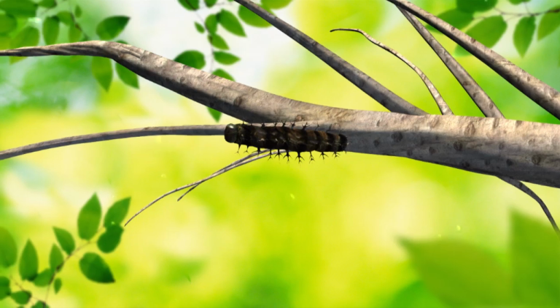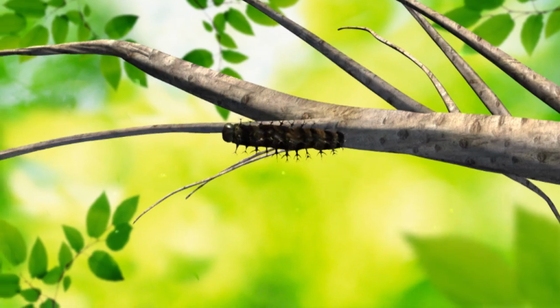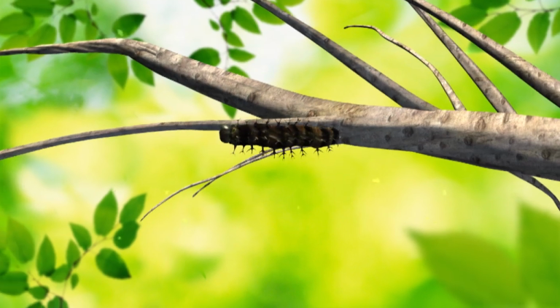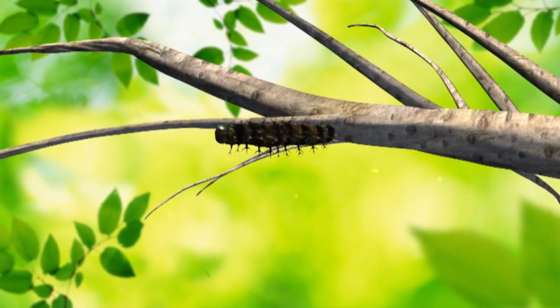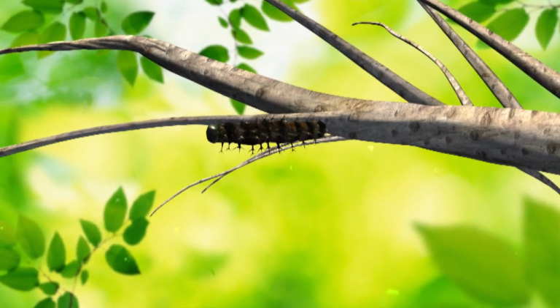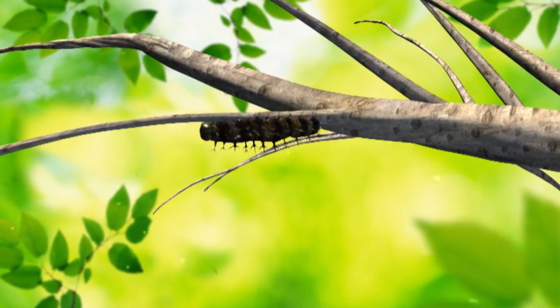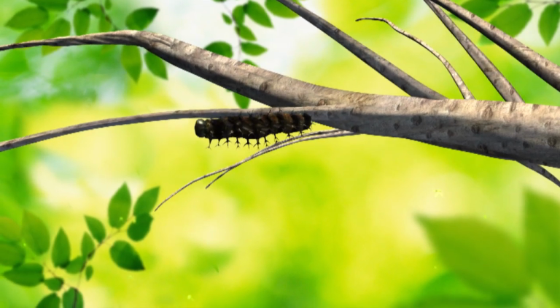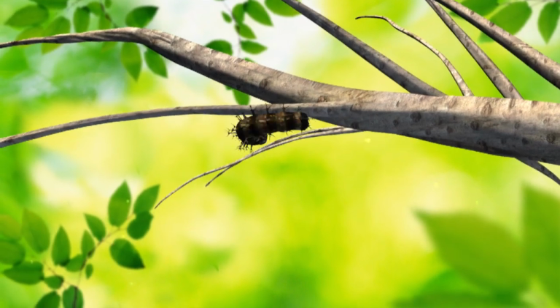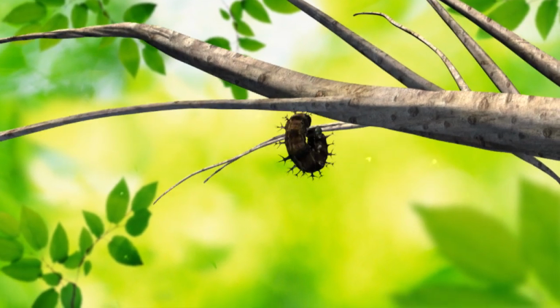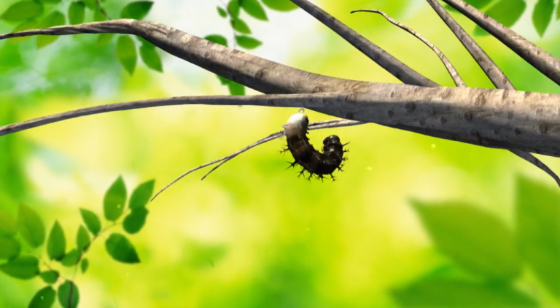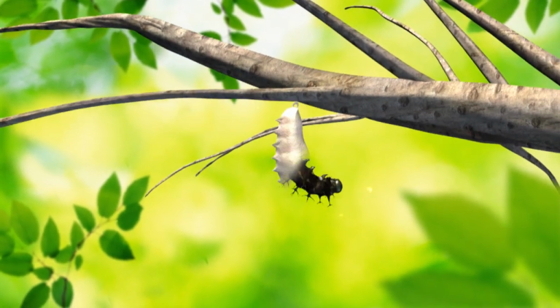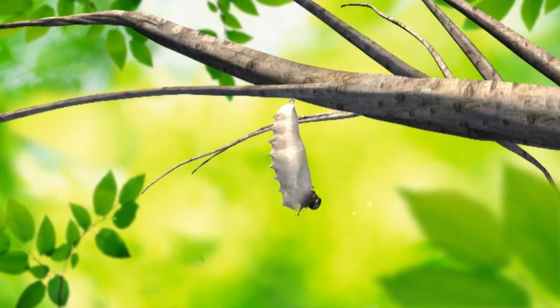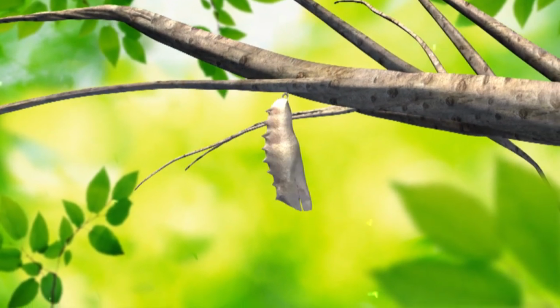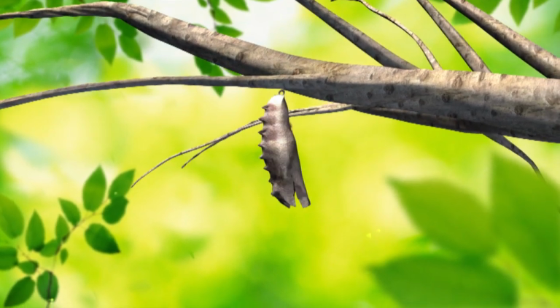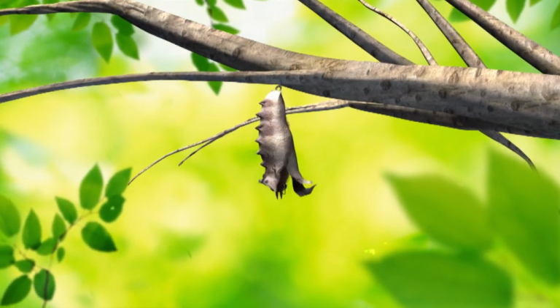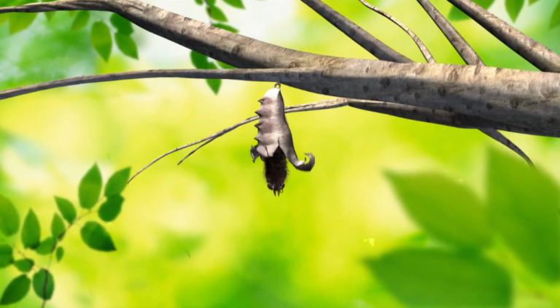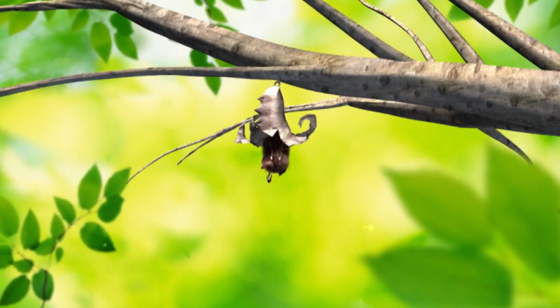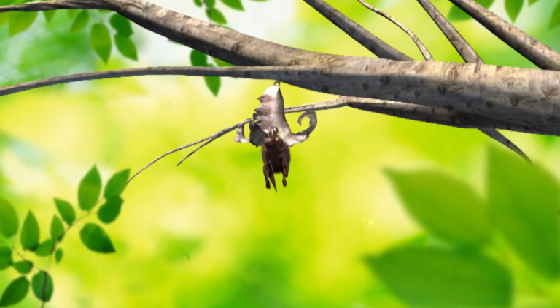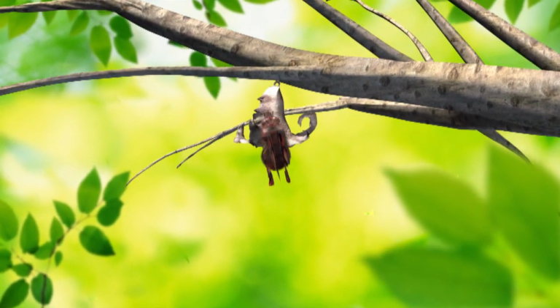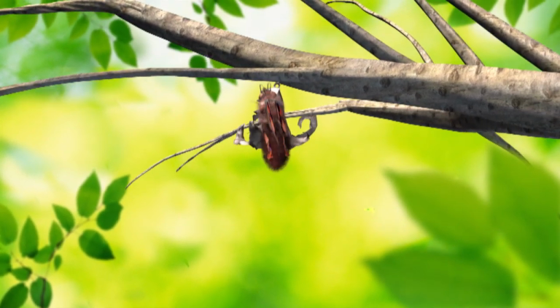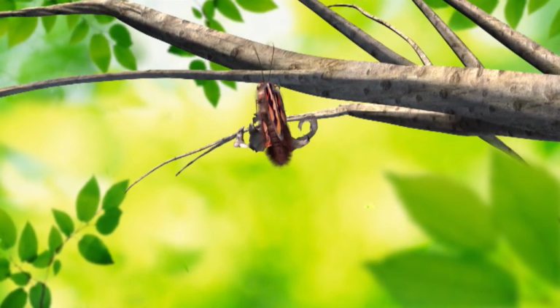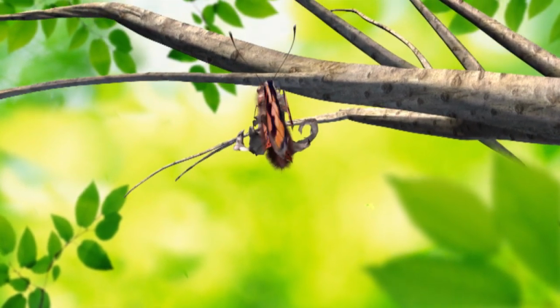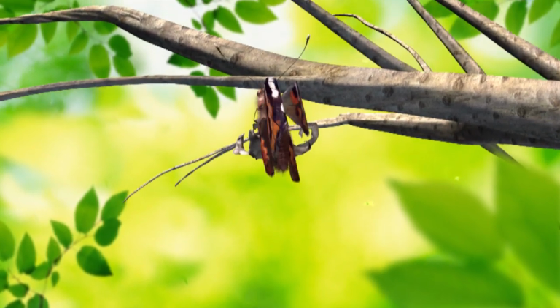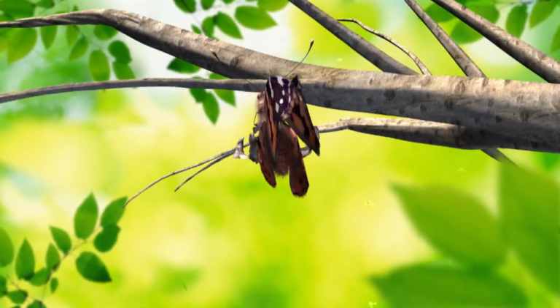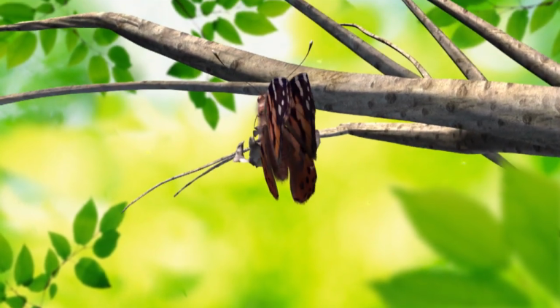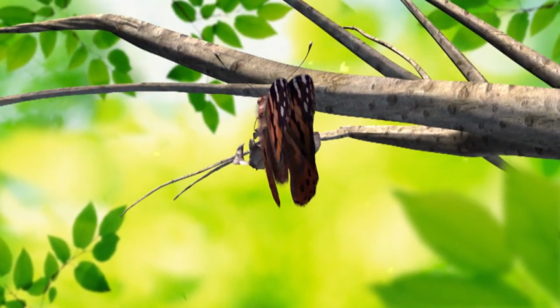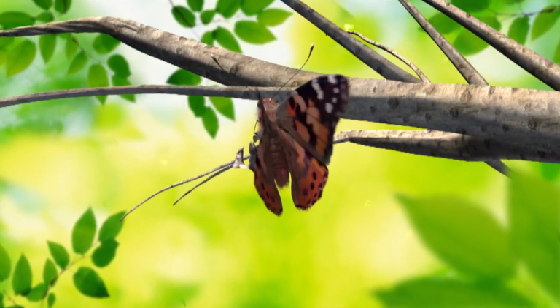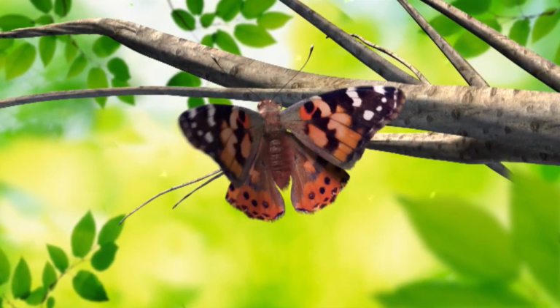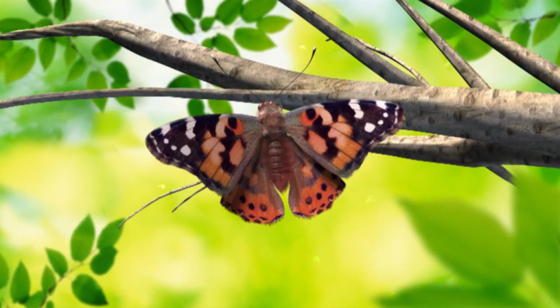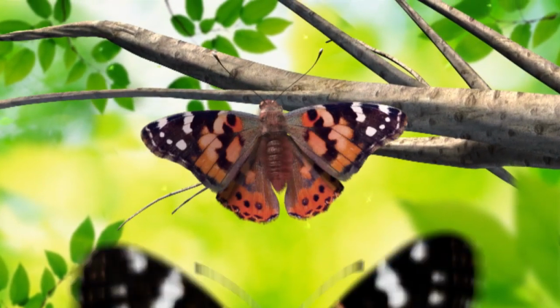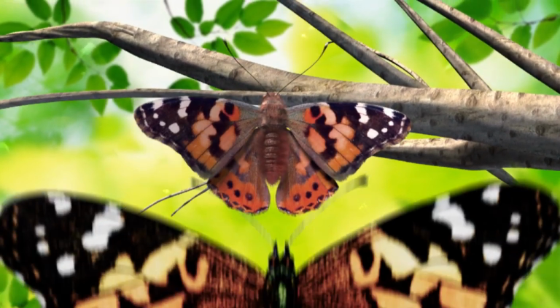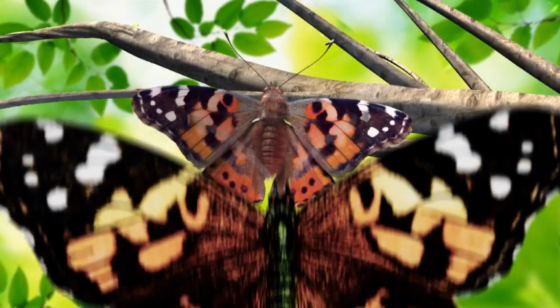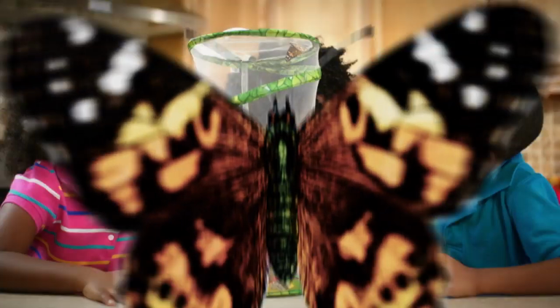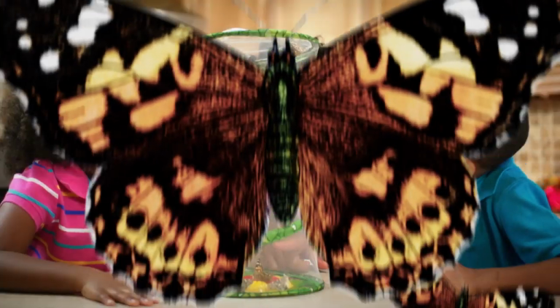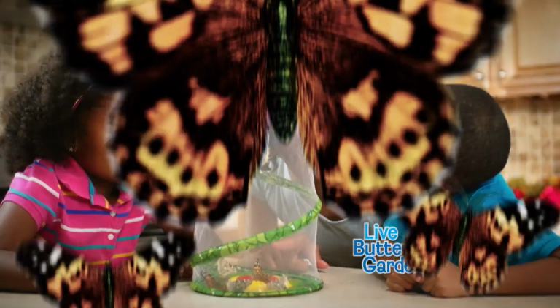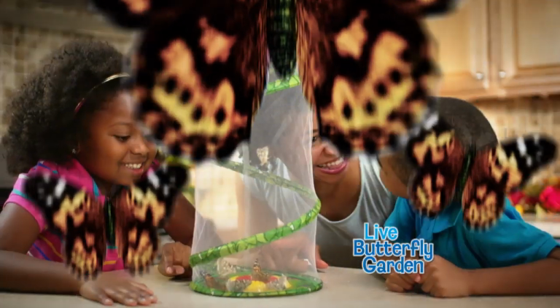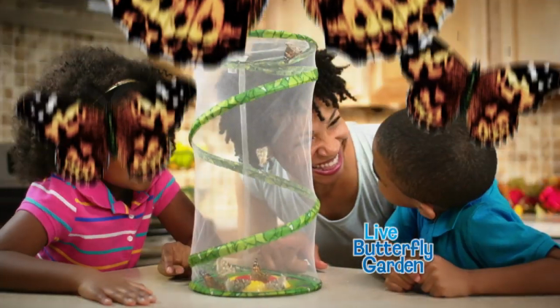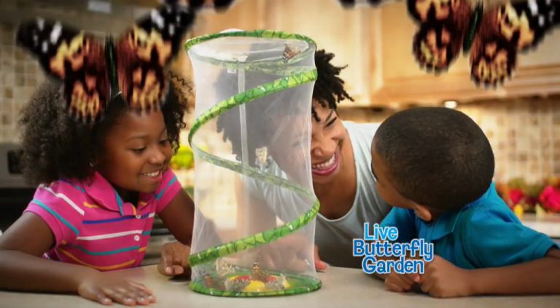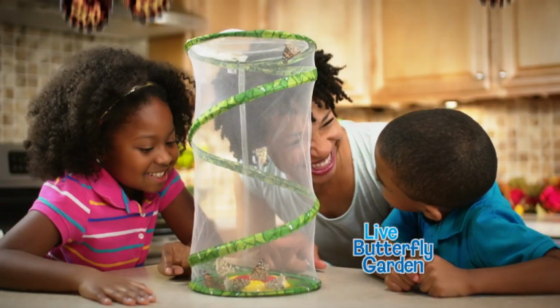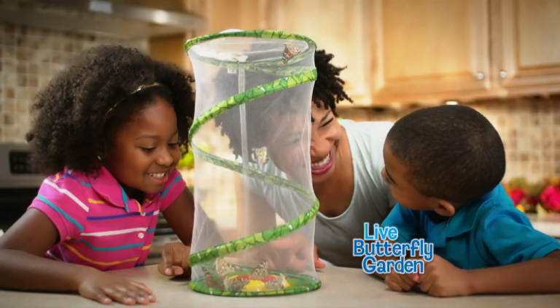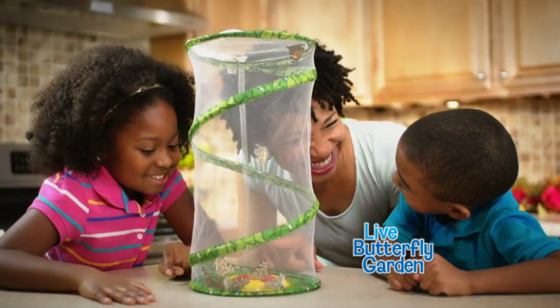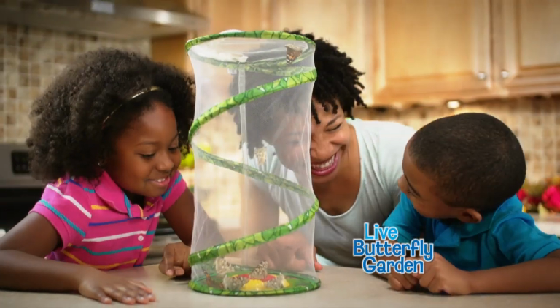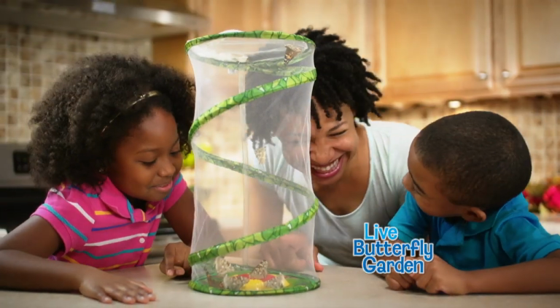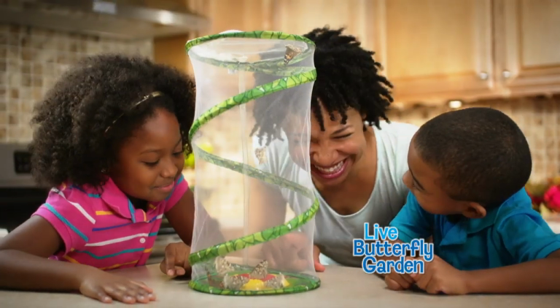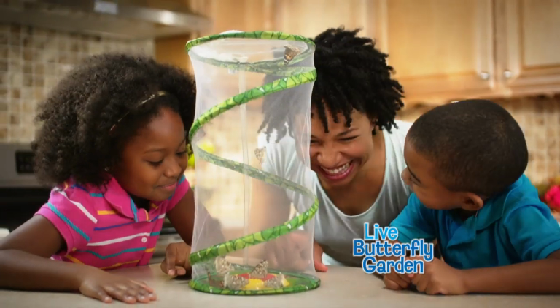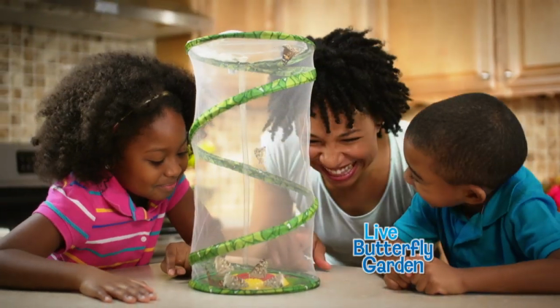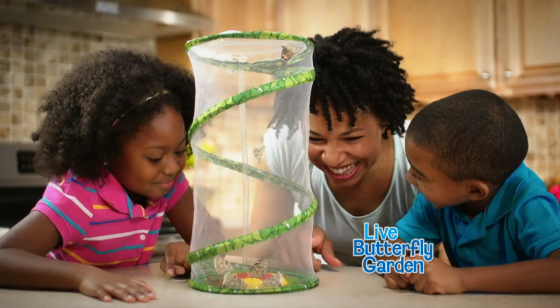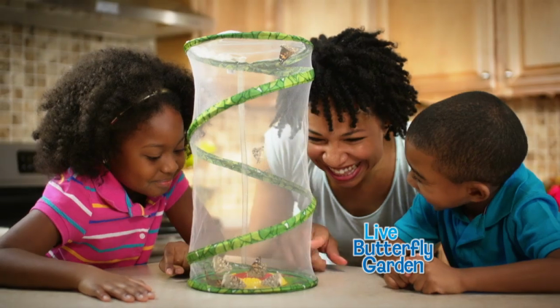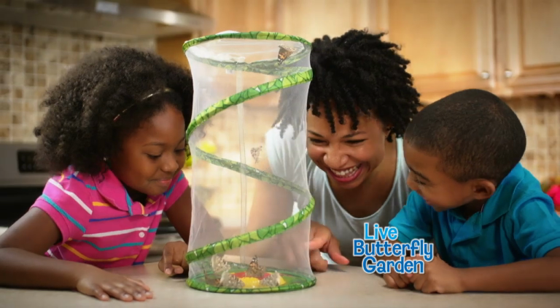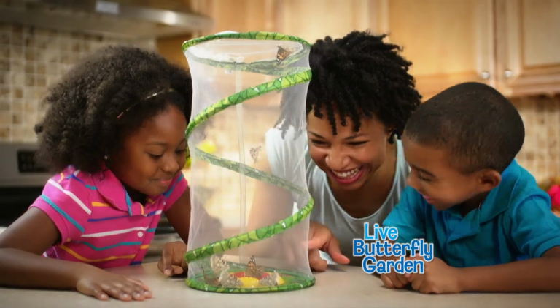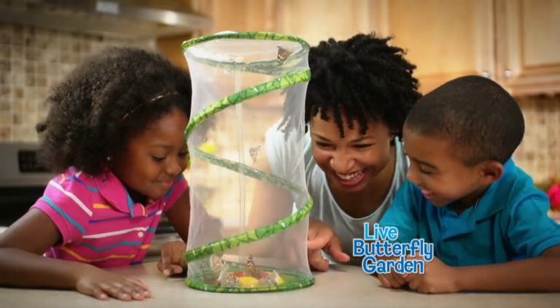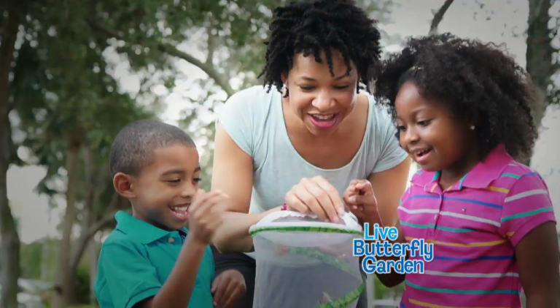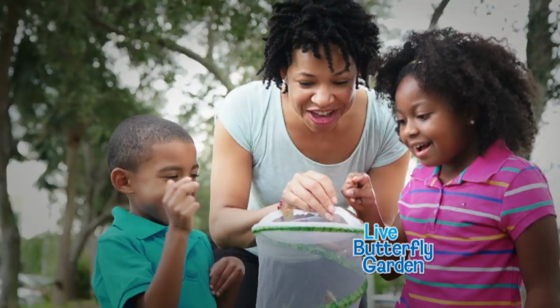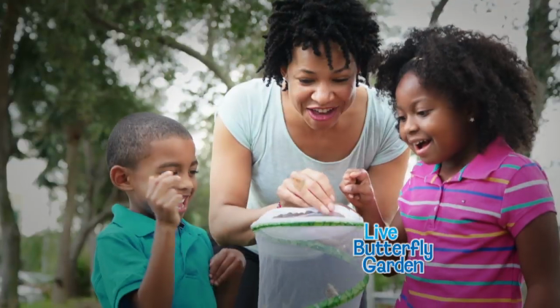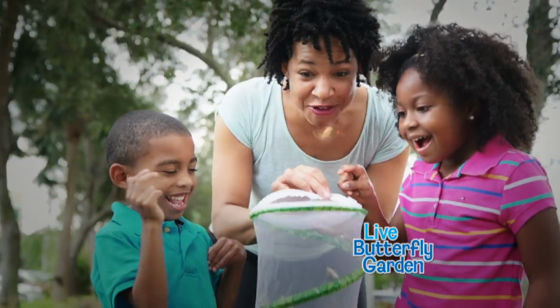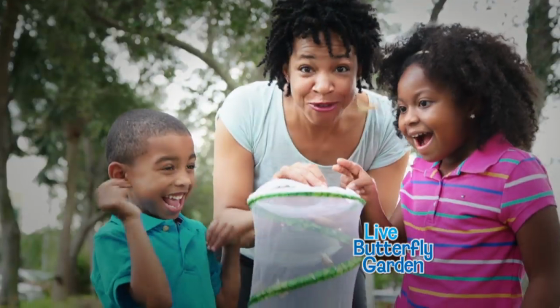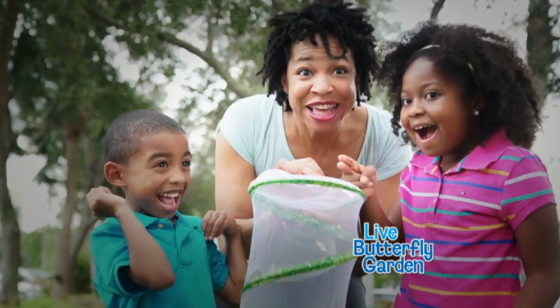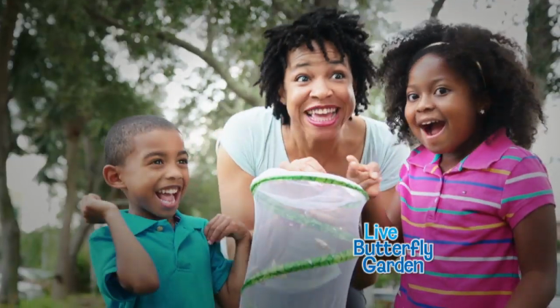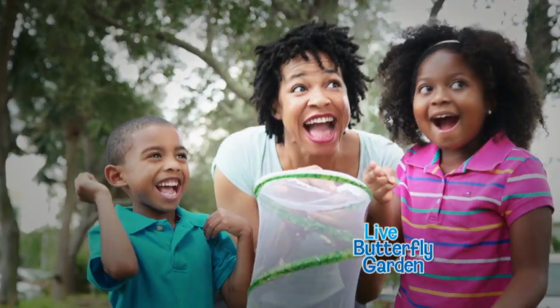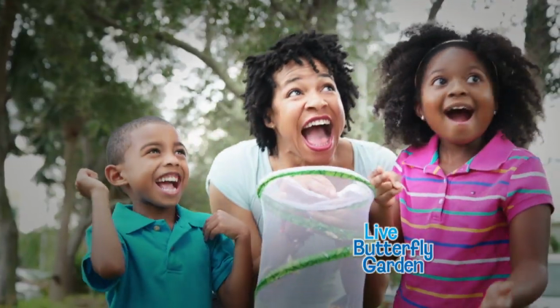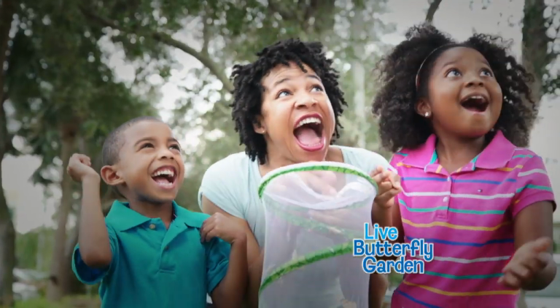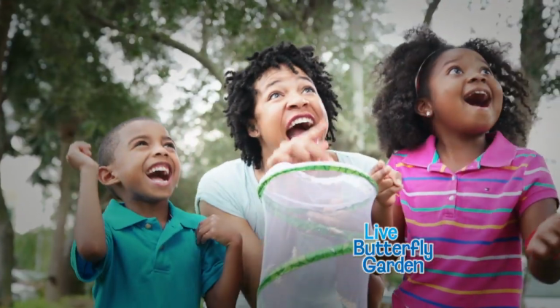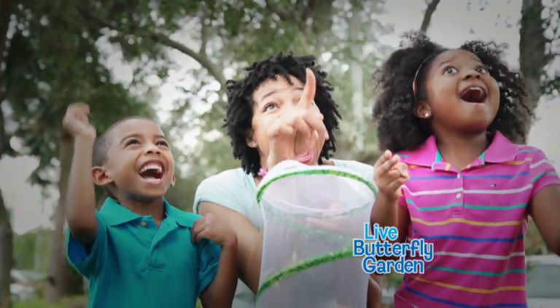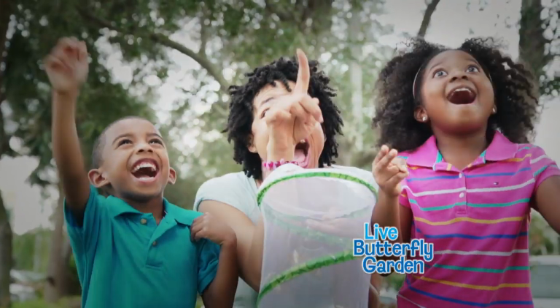Ready to see a caterpillar turn into a real live butterfly? The live butterfly garden is so simple and fun to use.